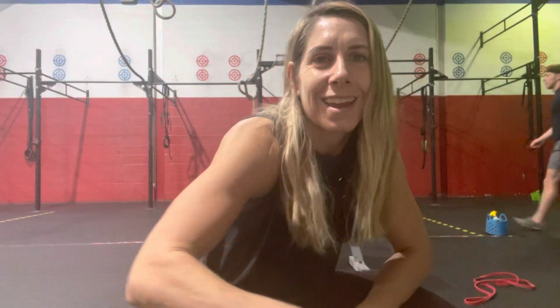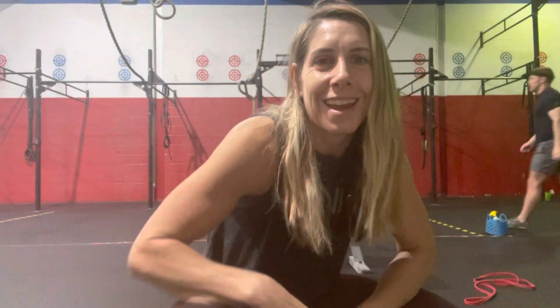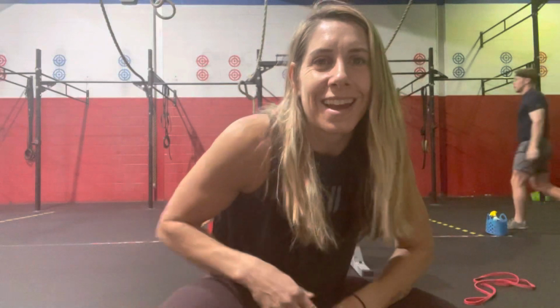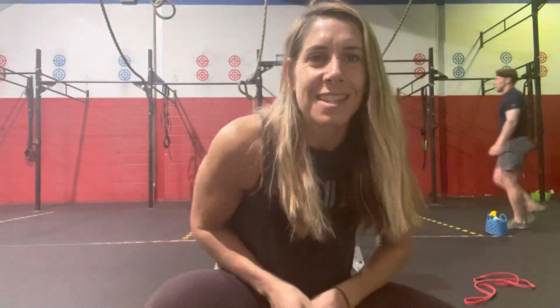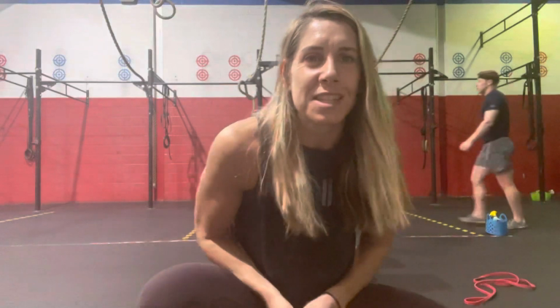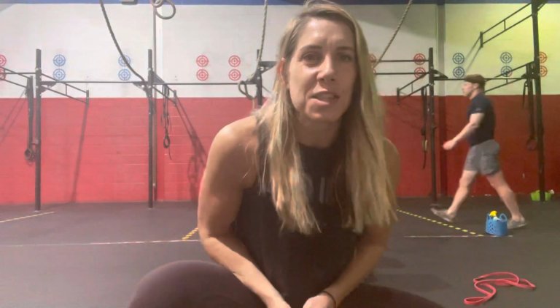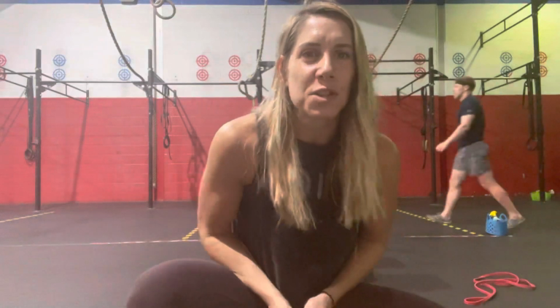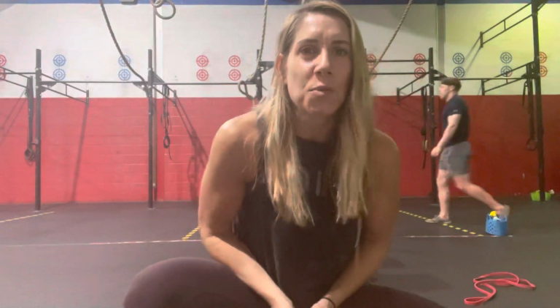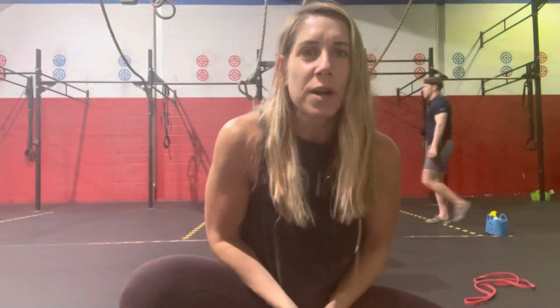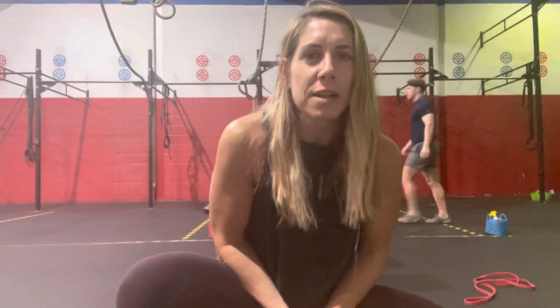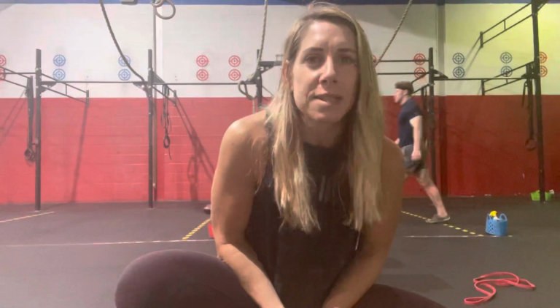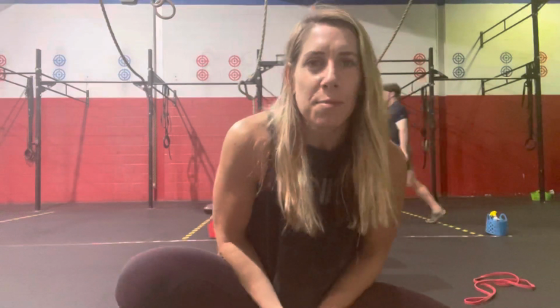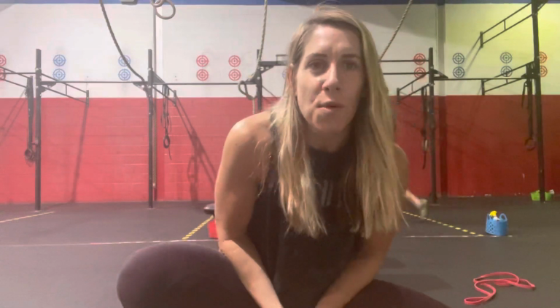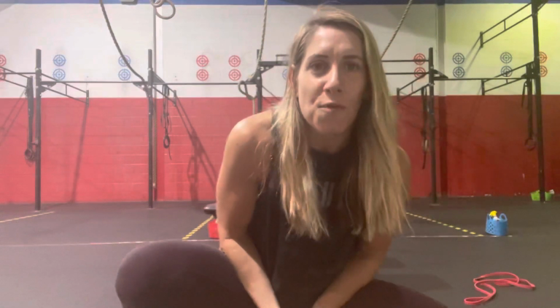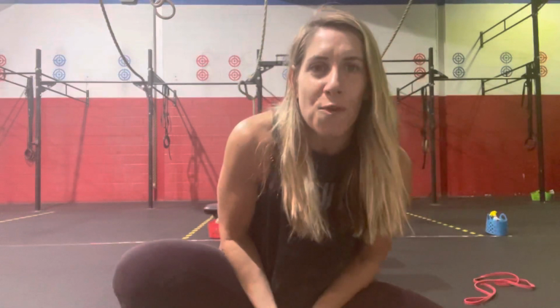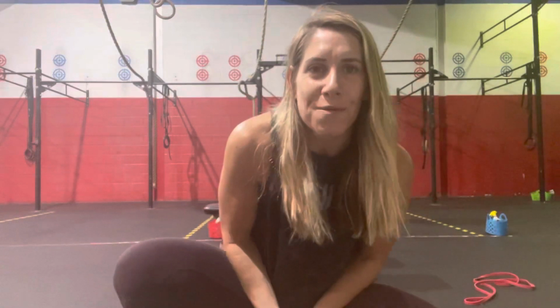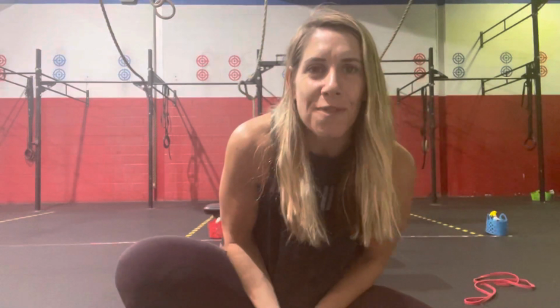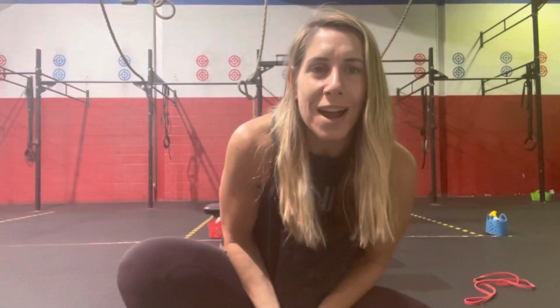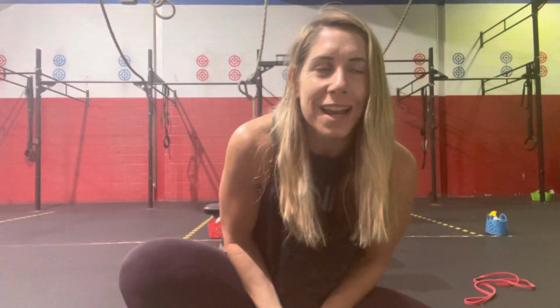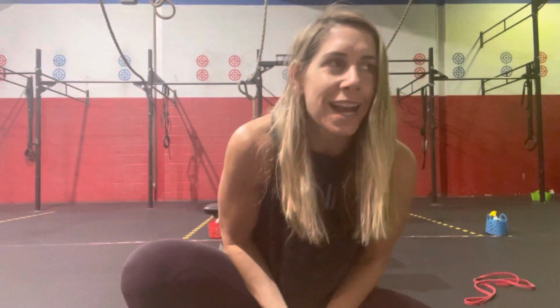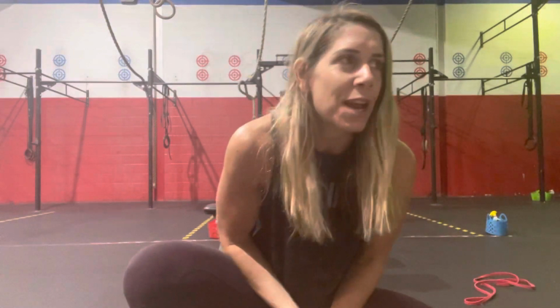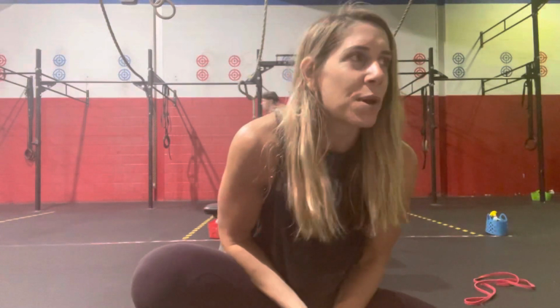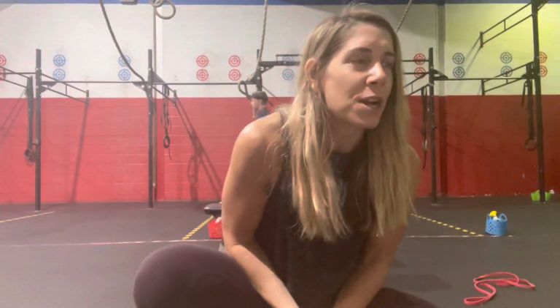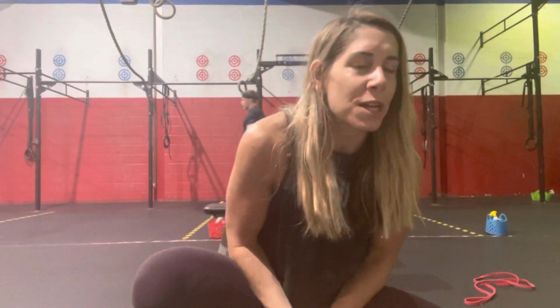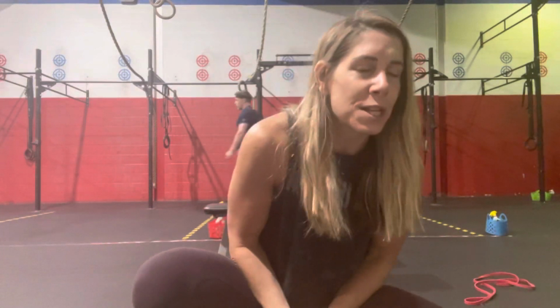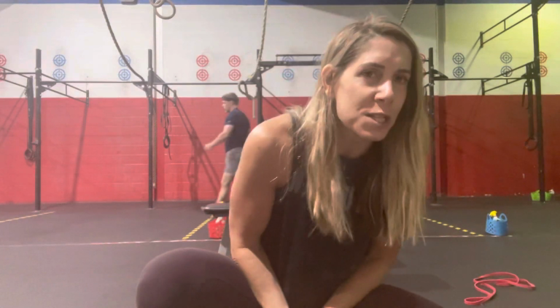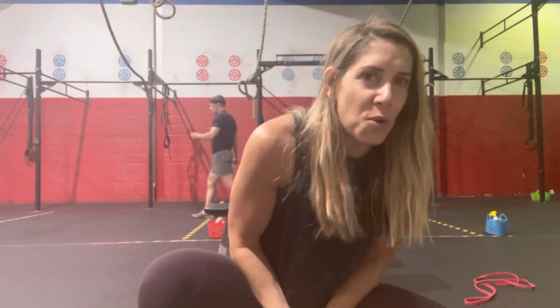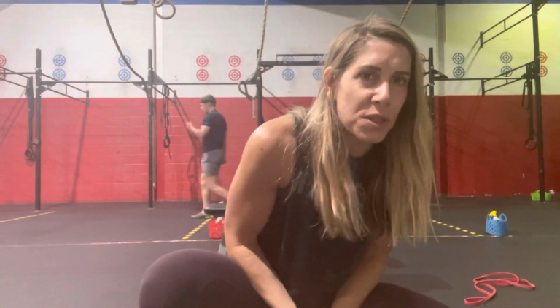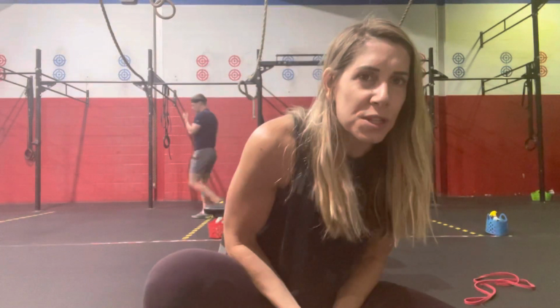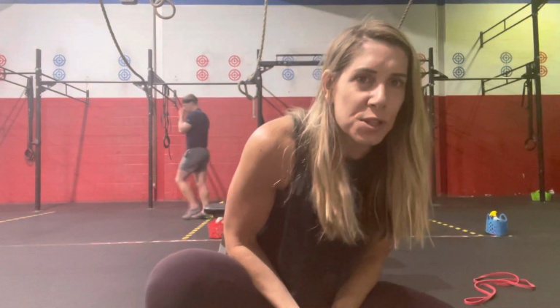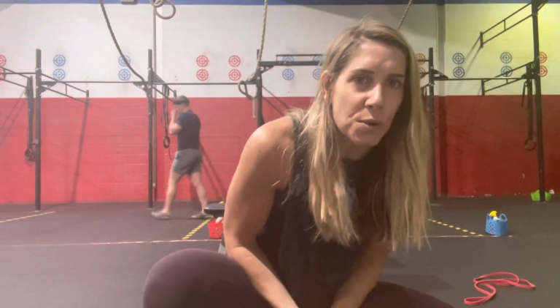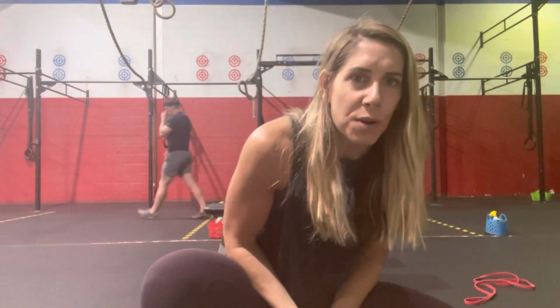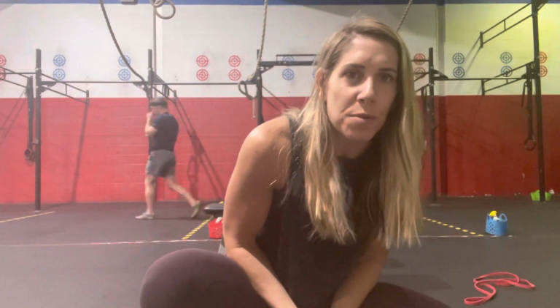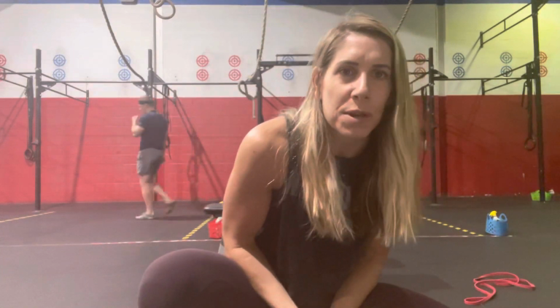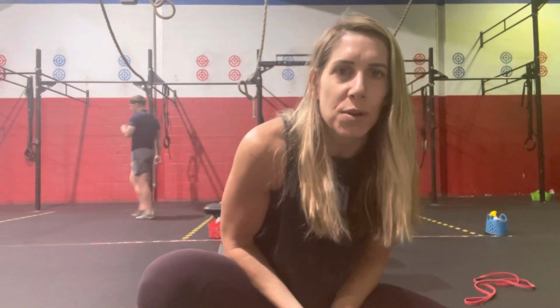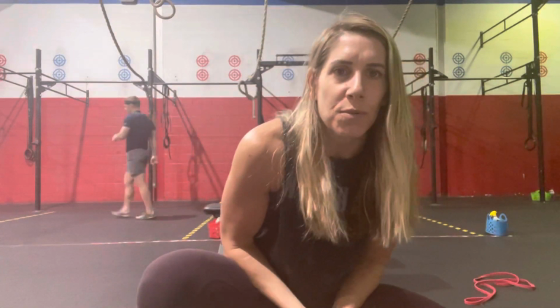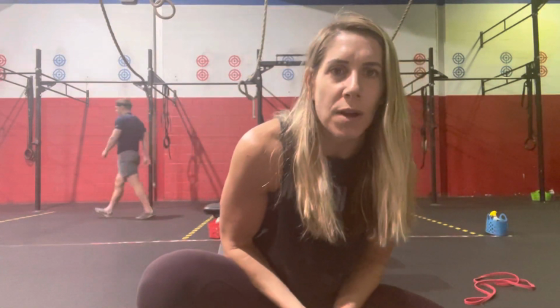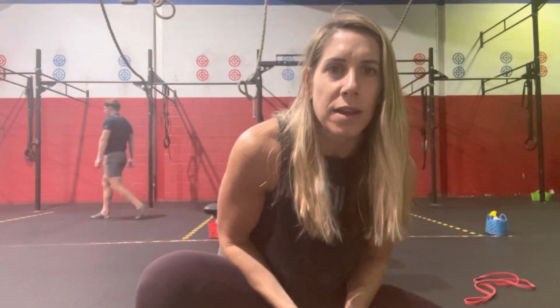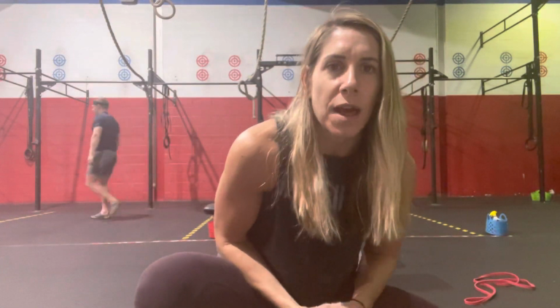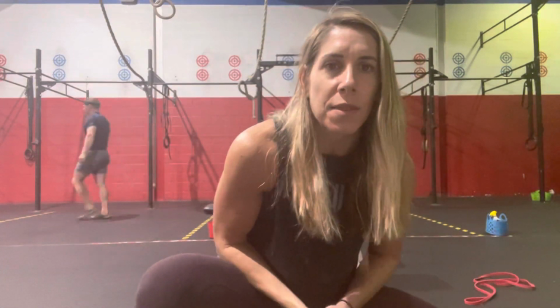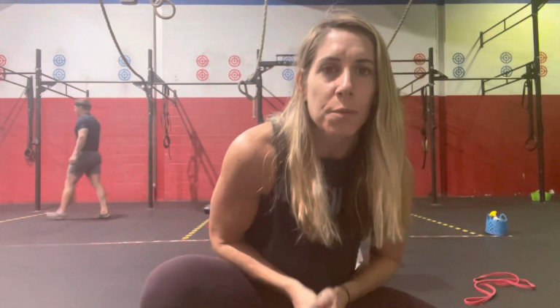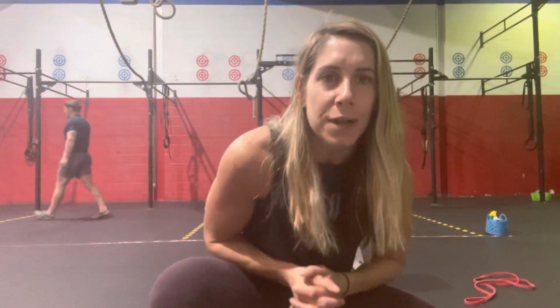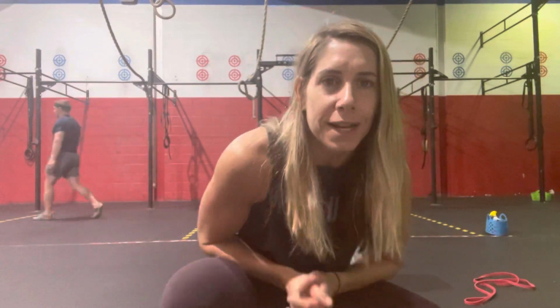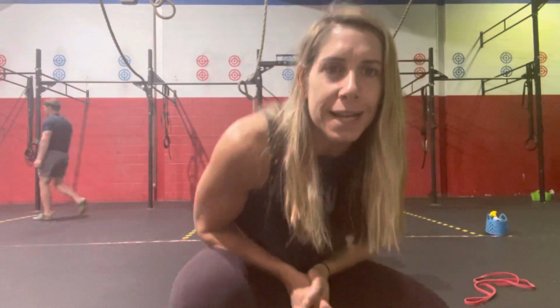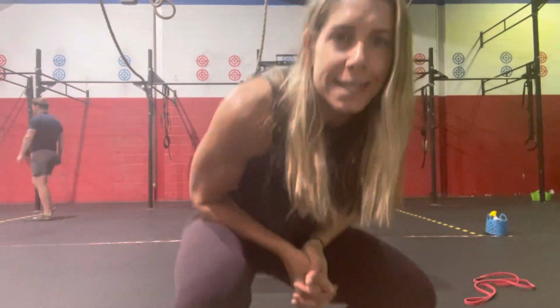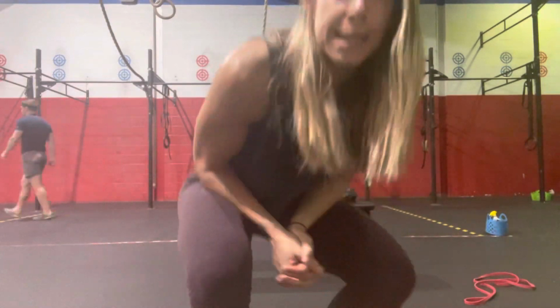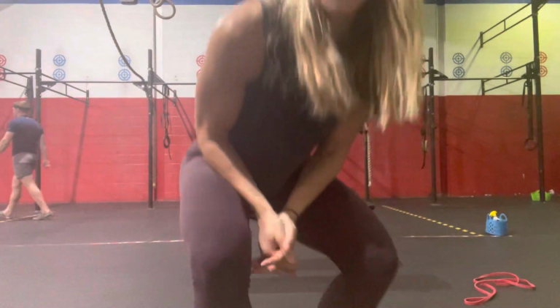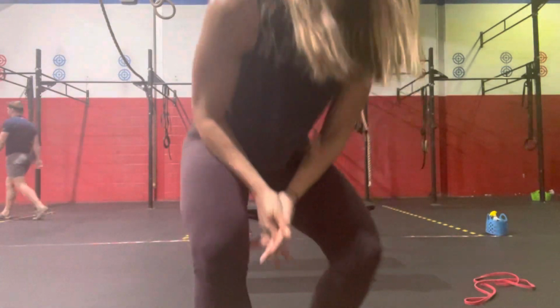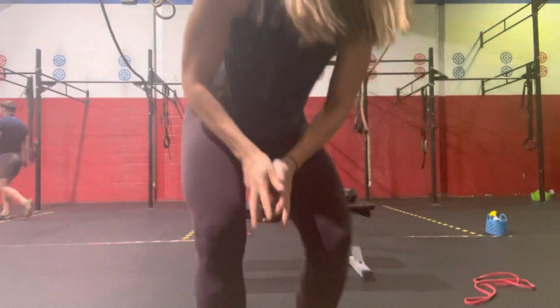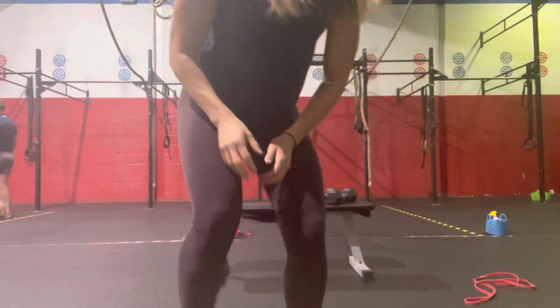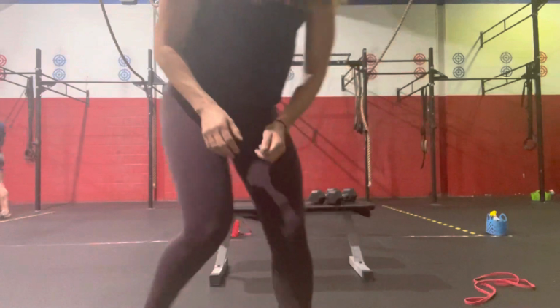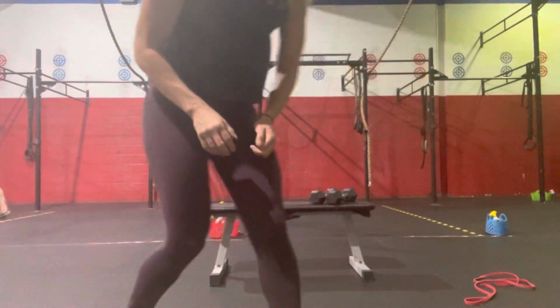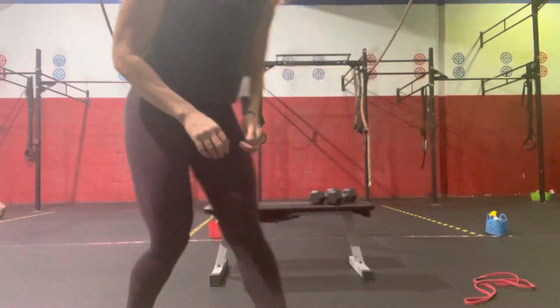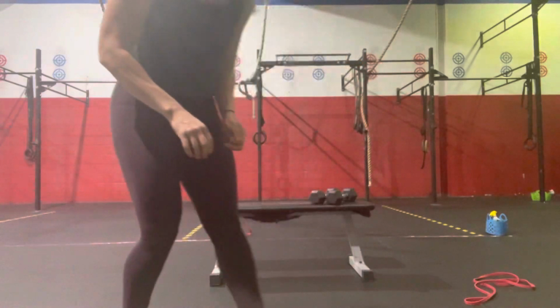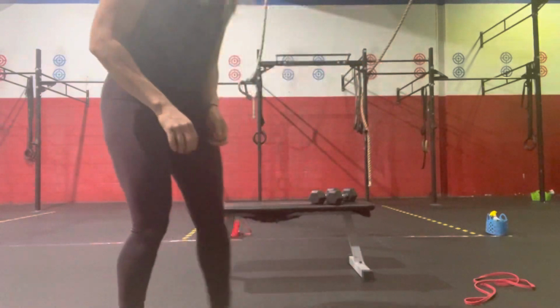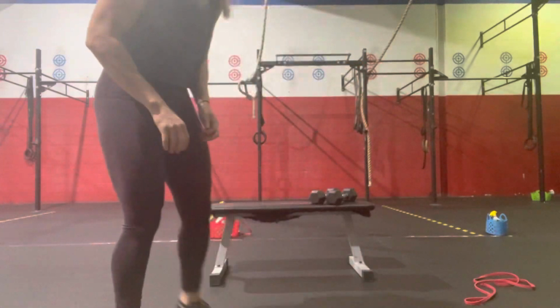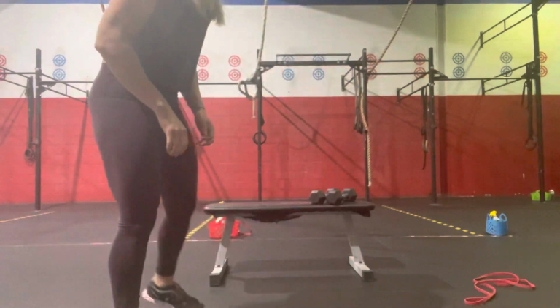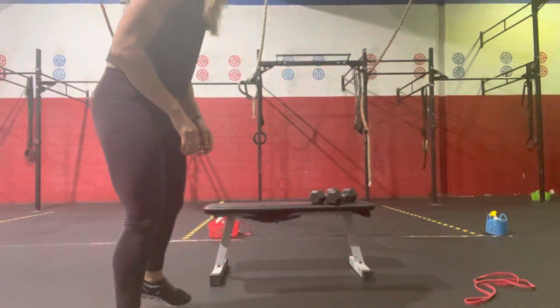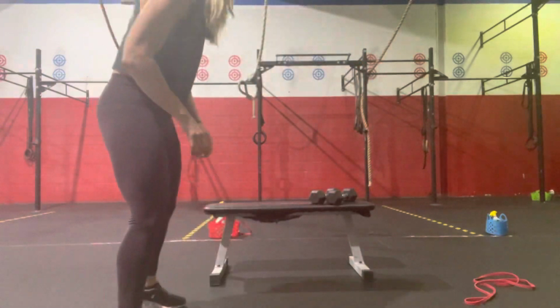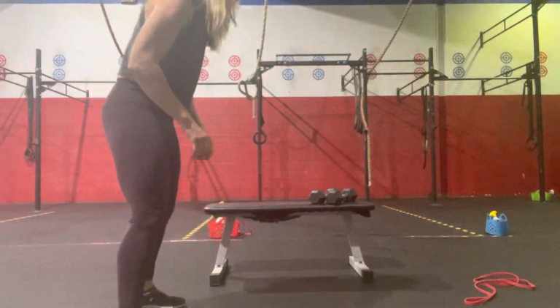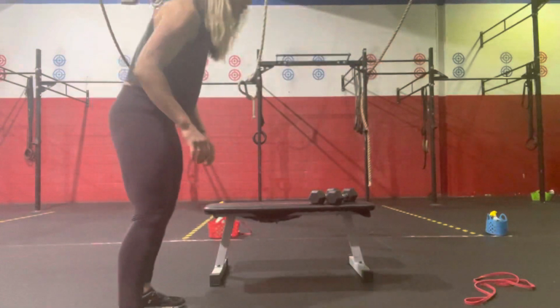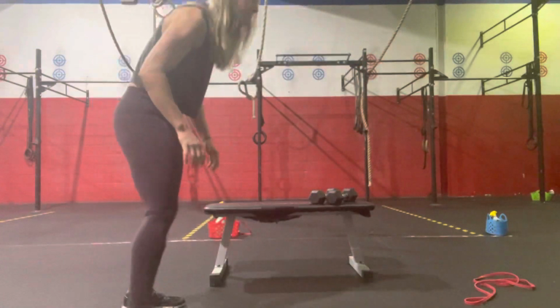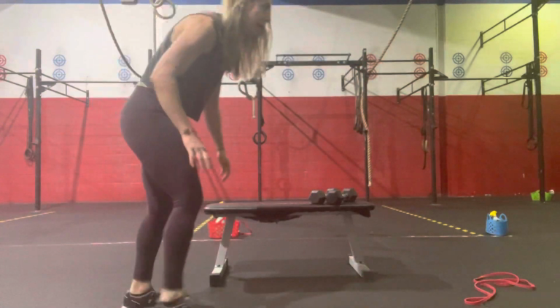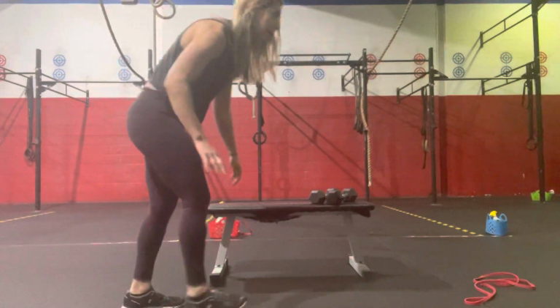Hey guys, this is your workout demo for Friday. We are going to start with a 200-meter run, then we're going to hit 10 push-ups to a plank reach back.